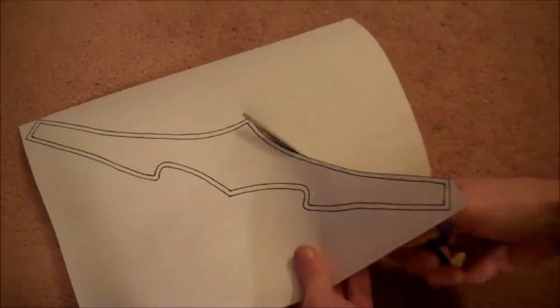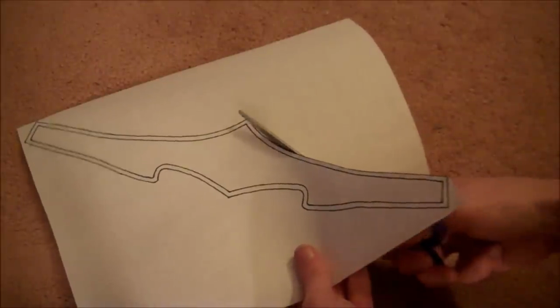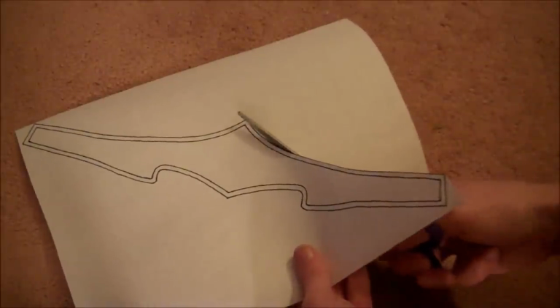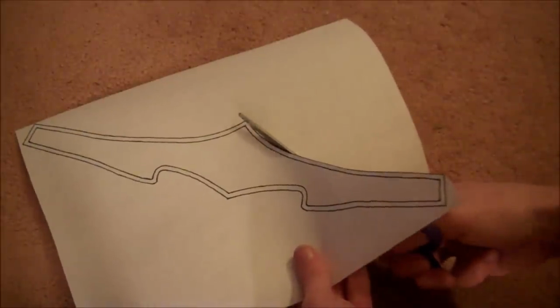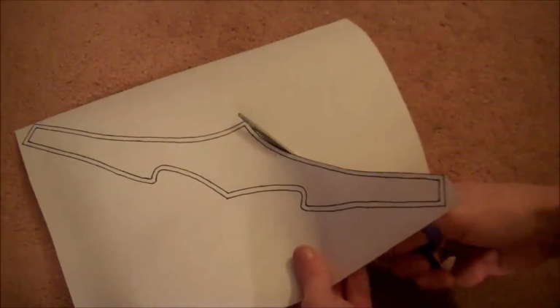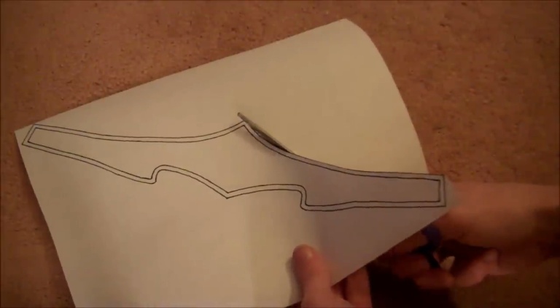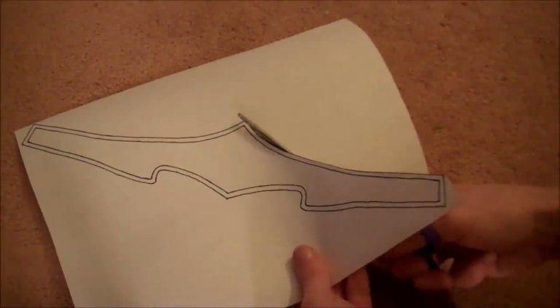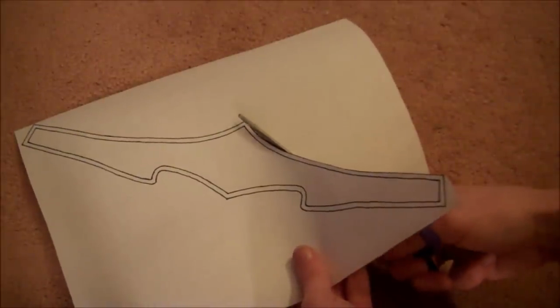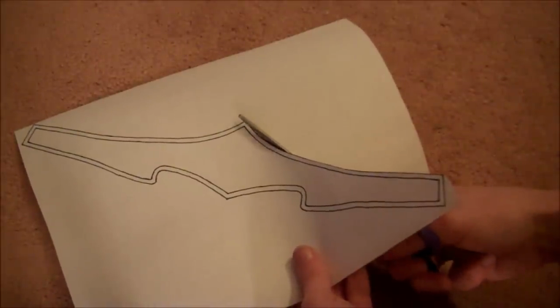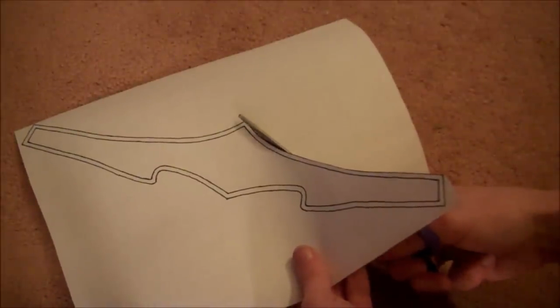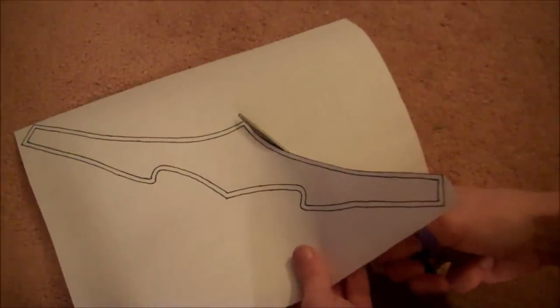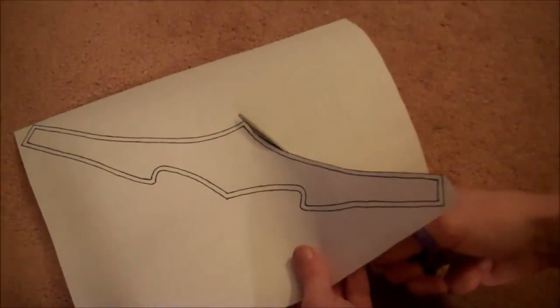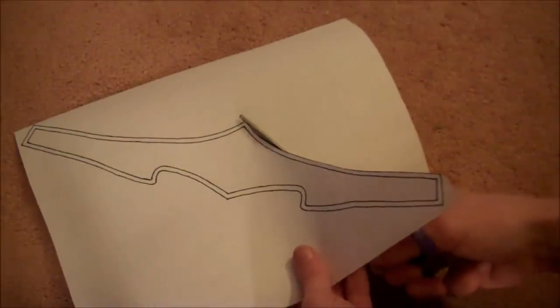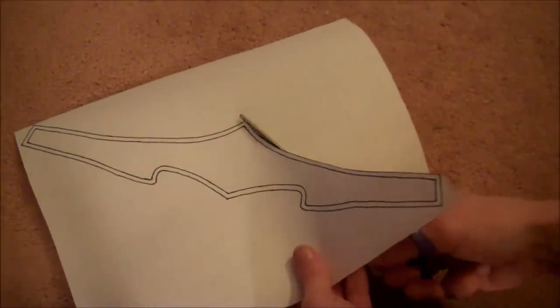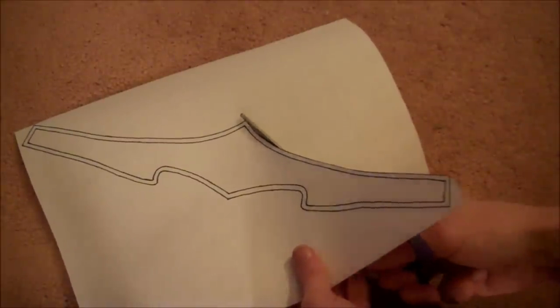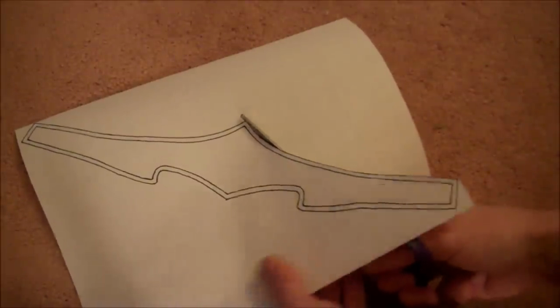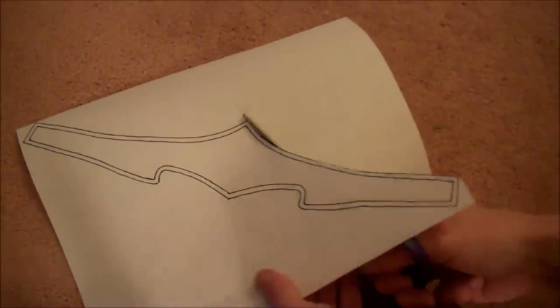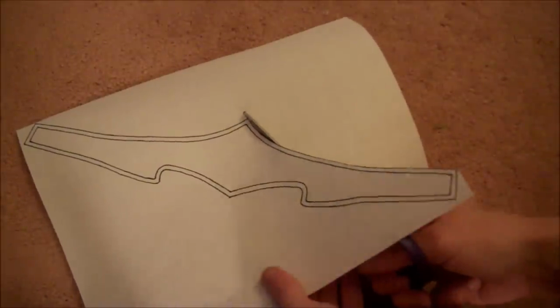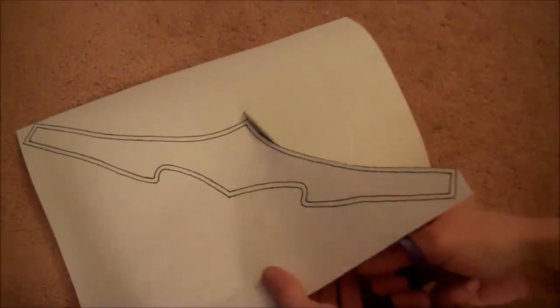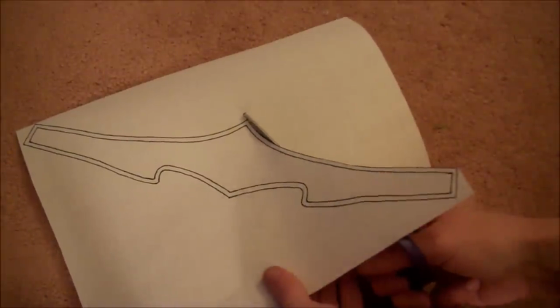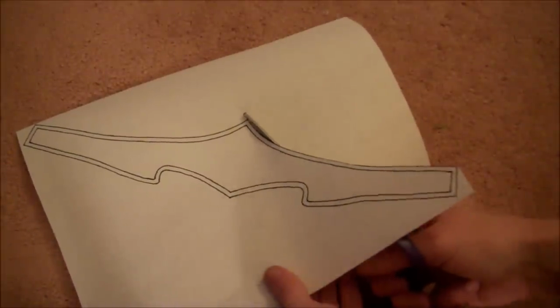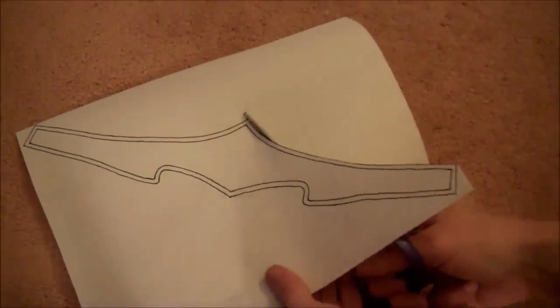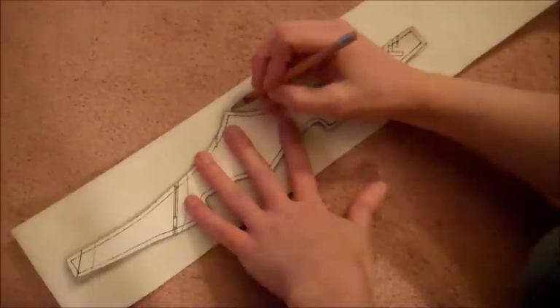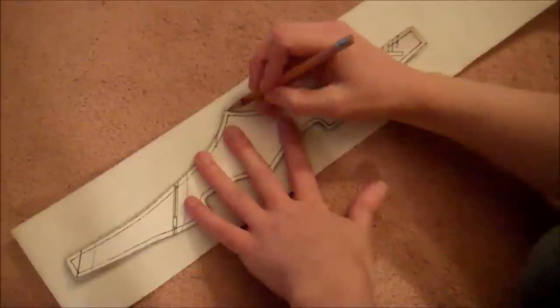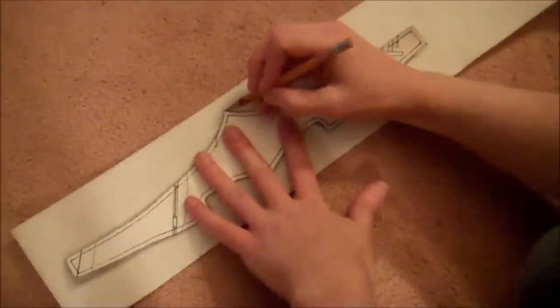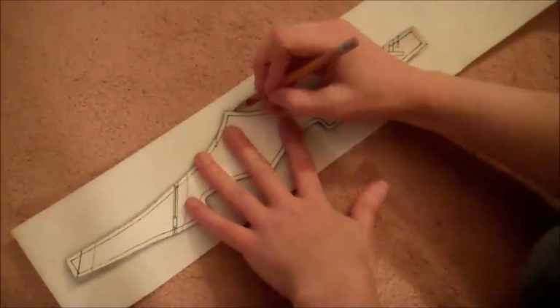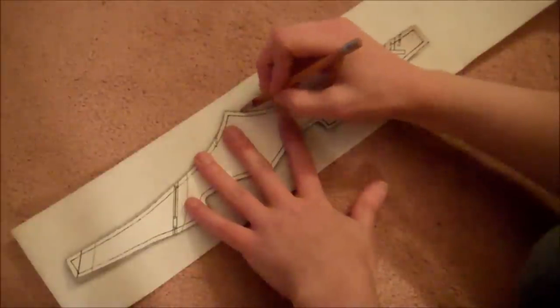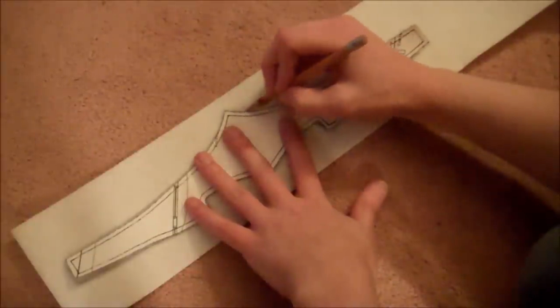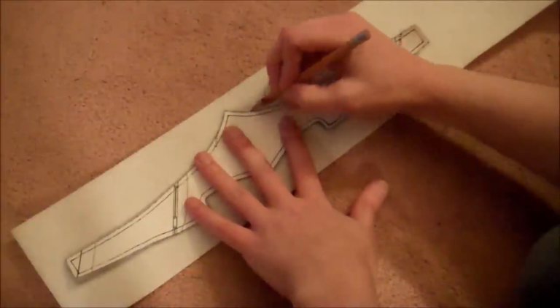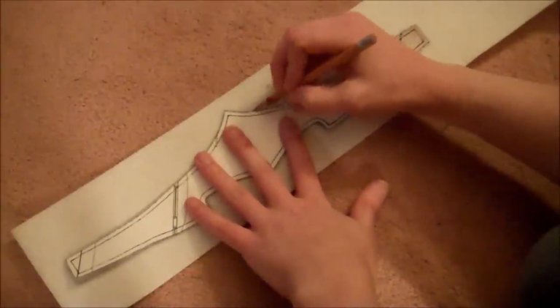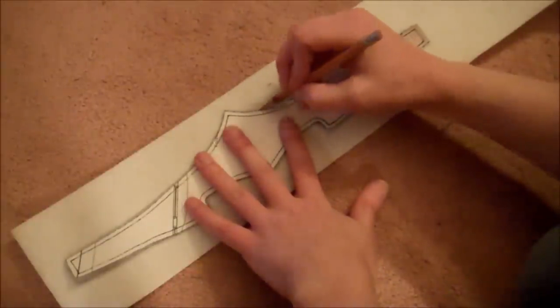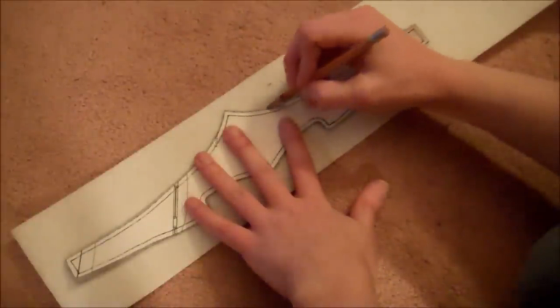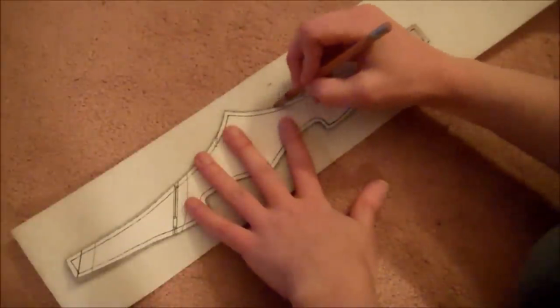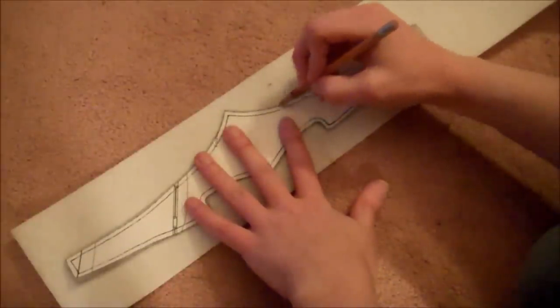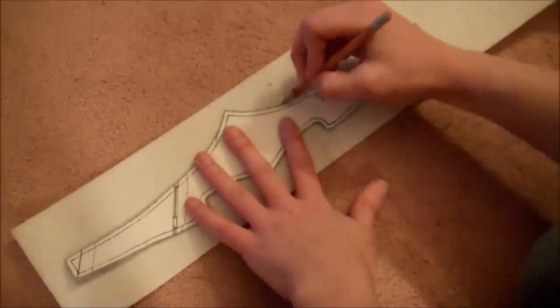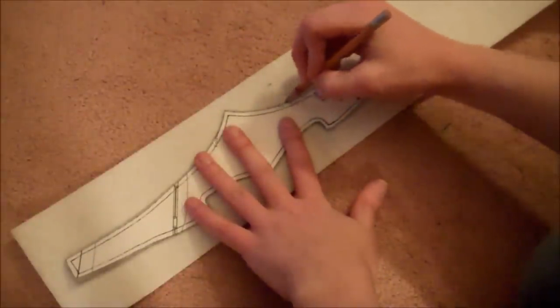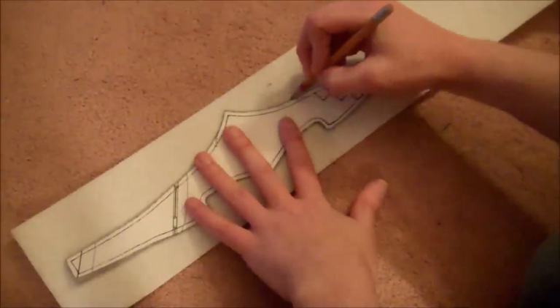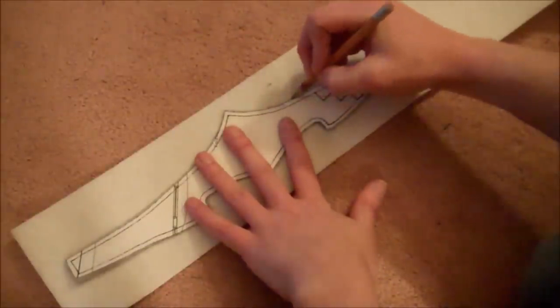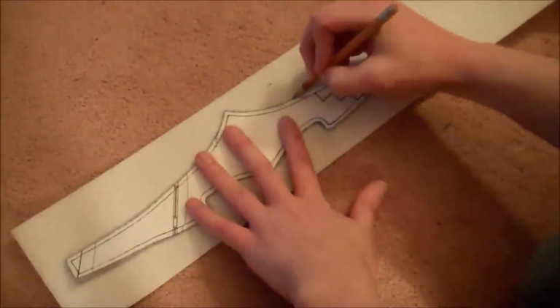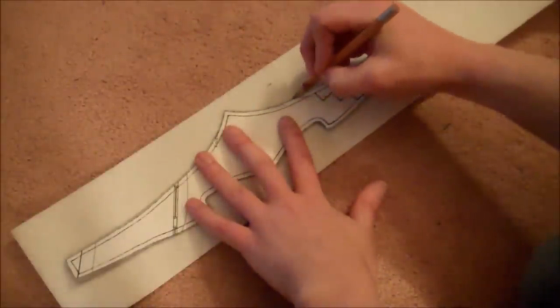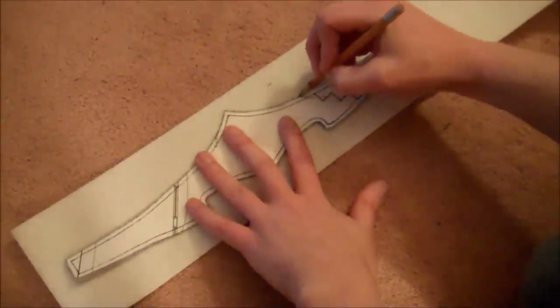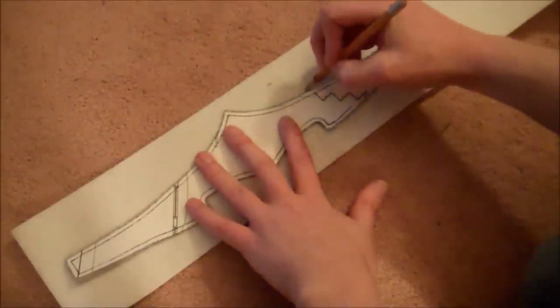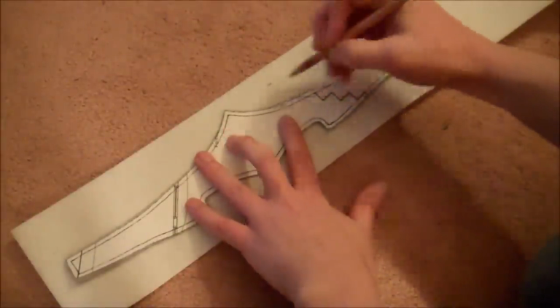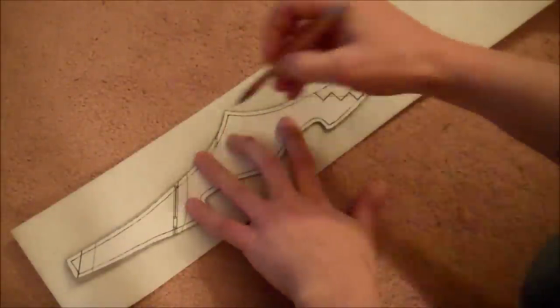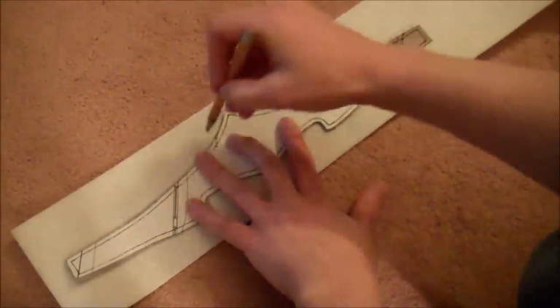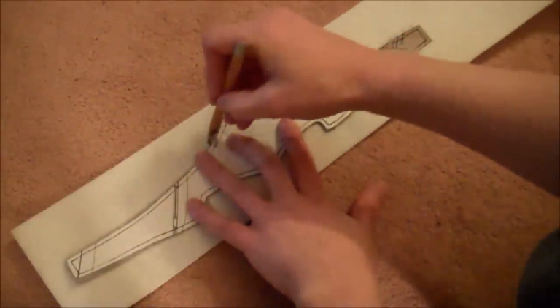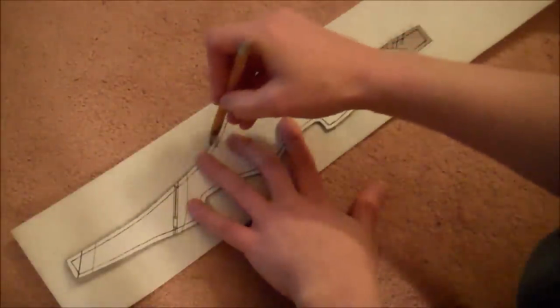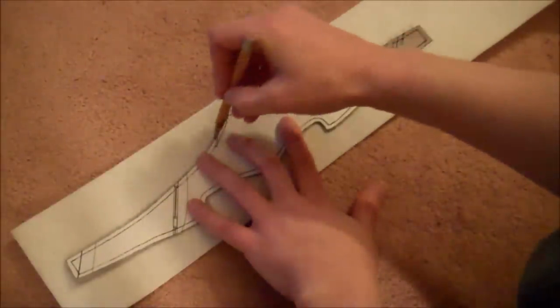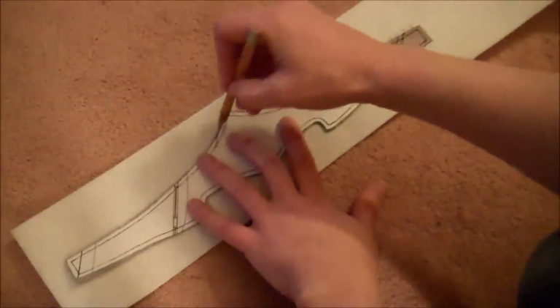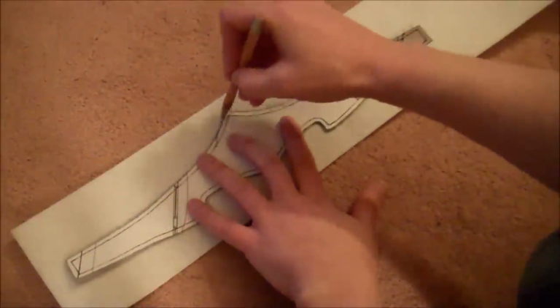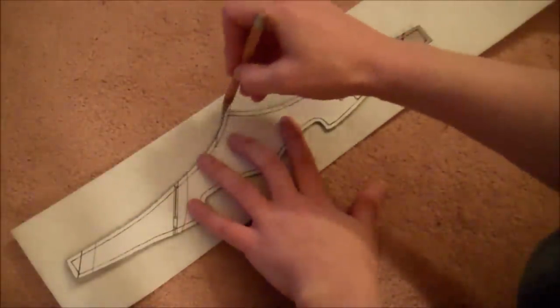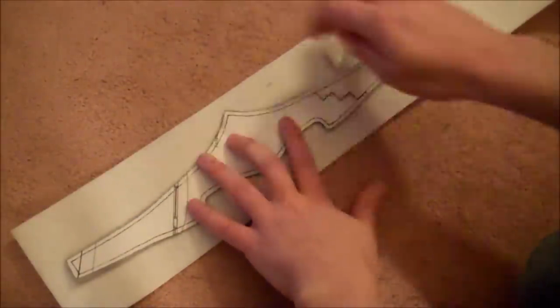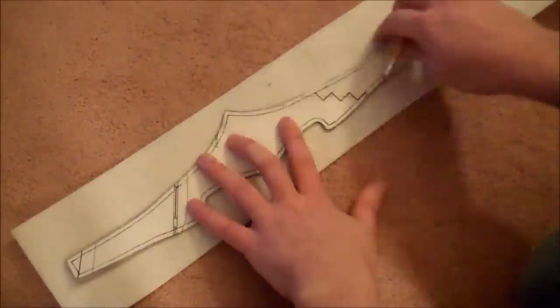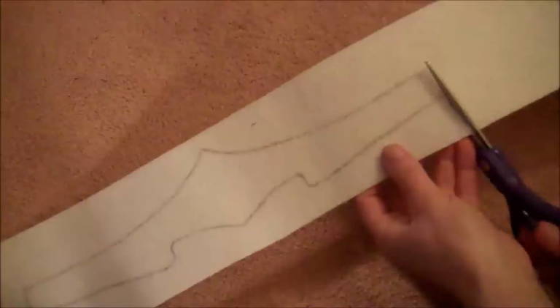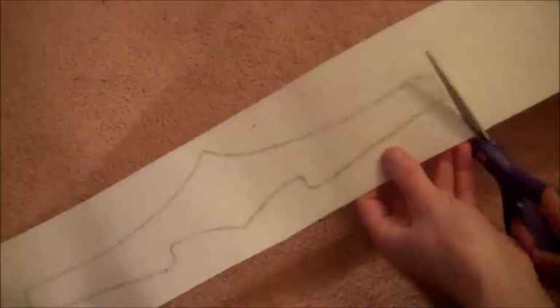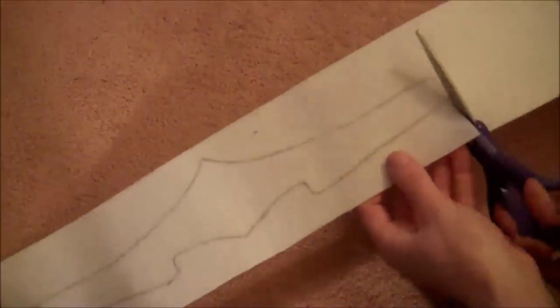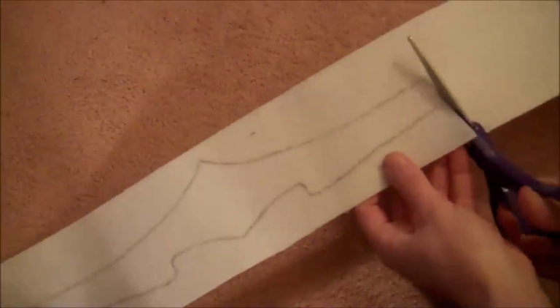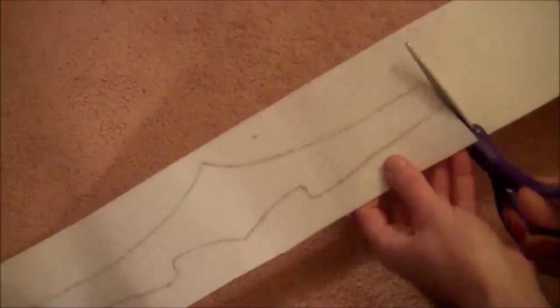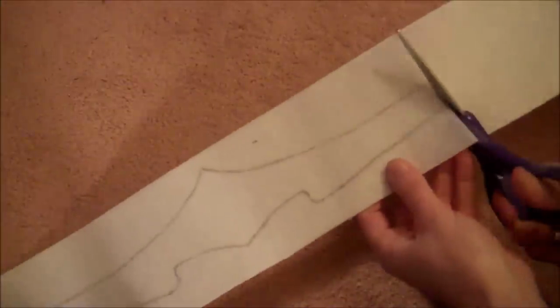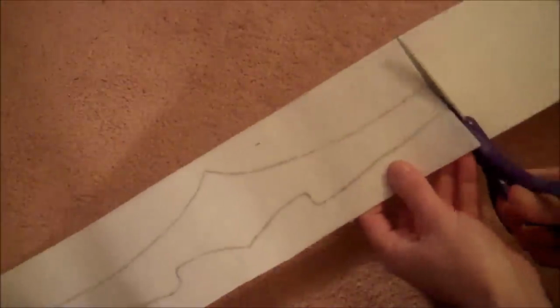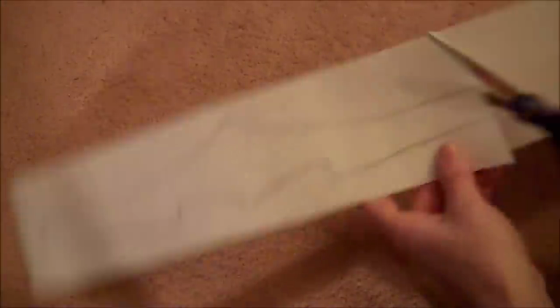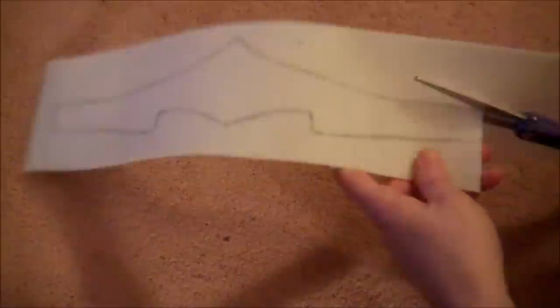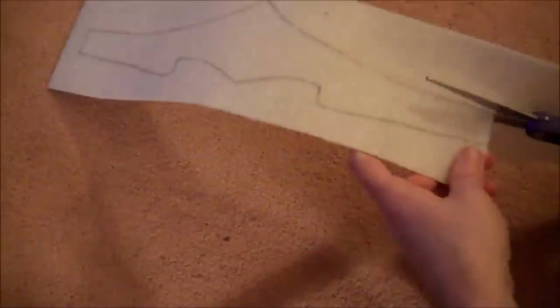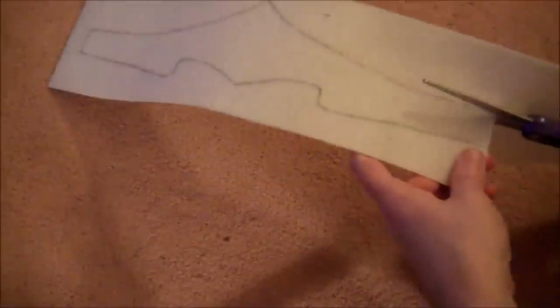At this point, you're only cutting the outside line of the pattern. Once you've got the pattern cut, you're just going to trace that onto a piece of Pellon and then carefully cut it out.